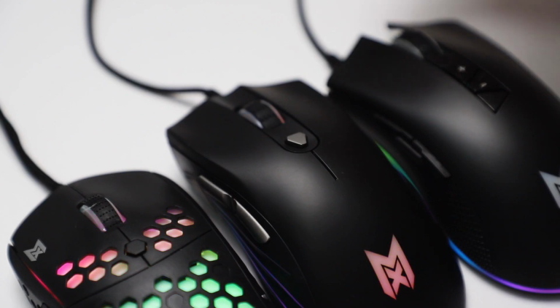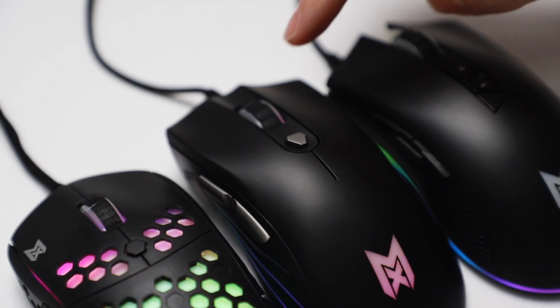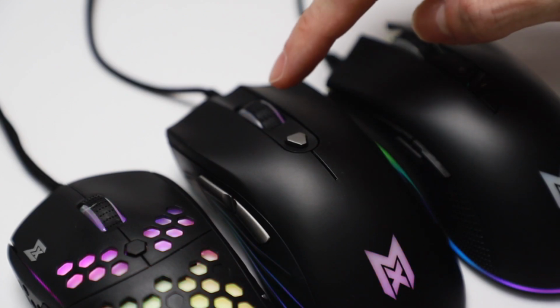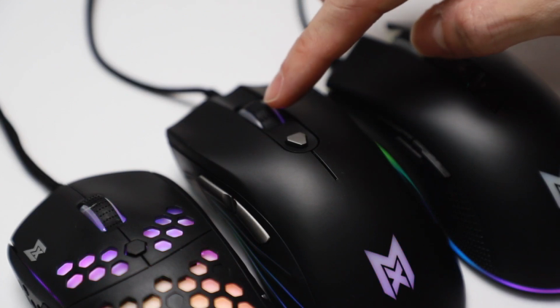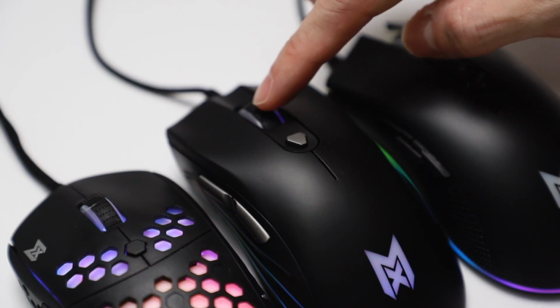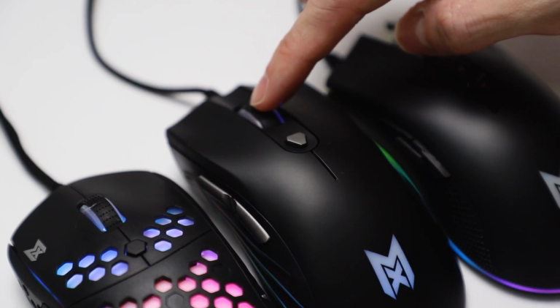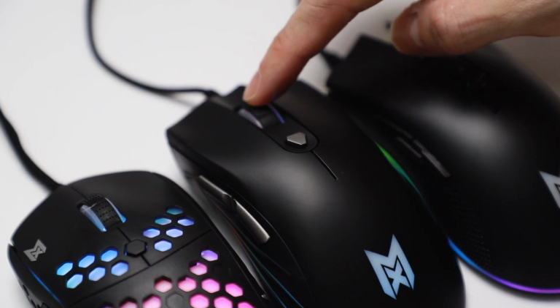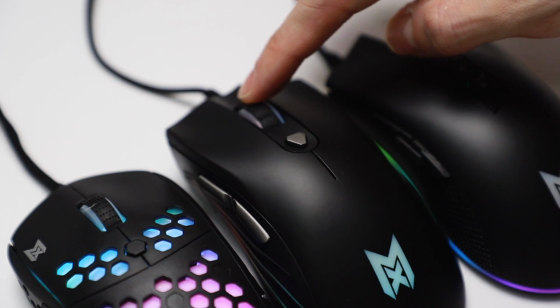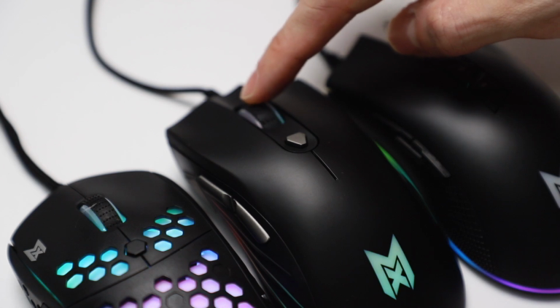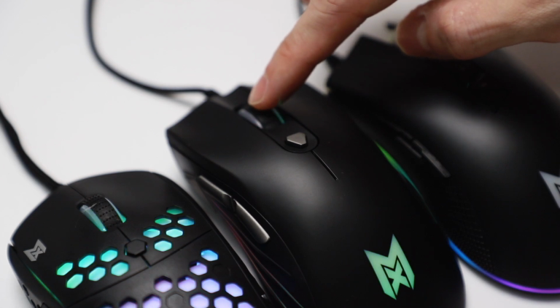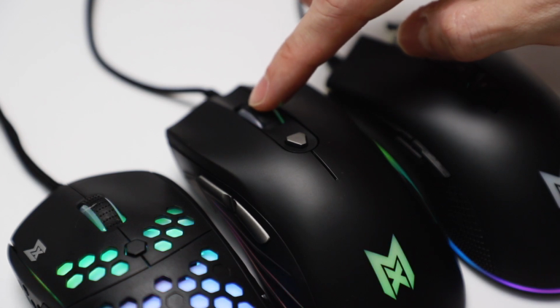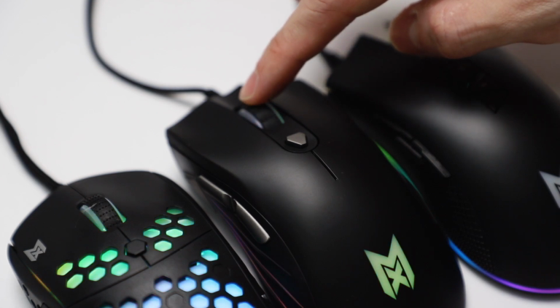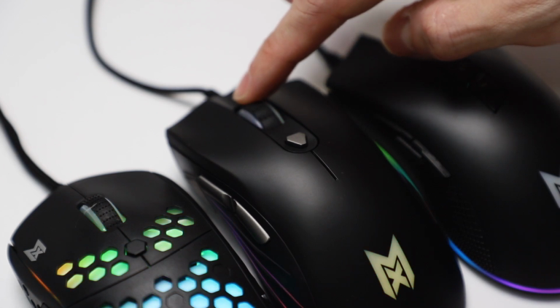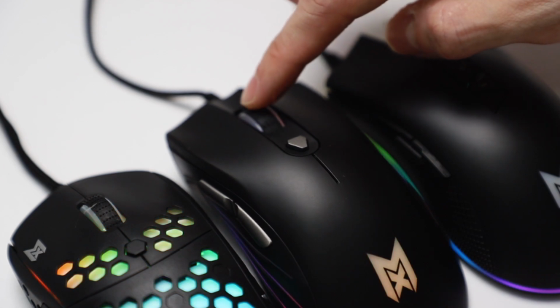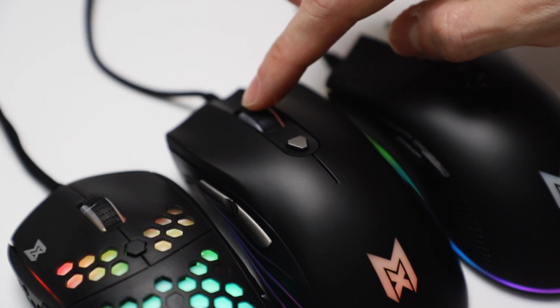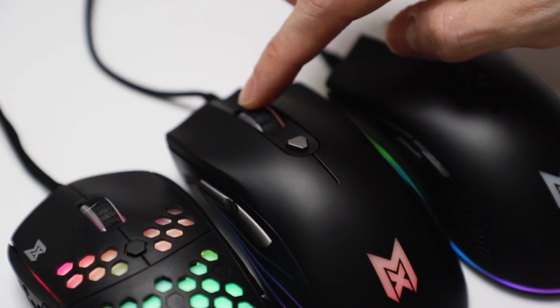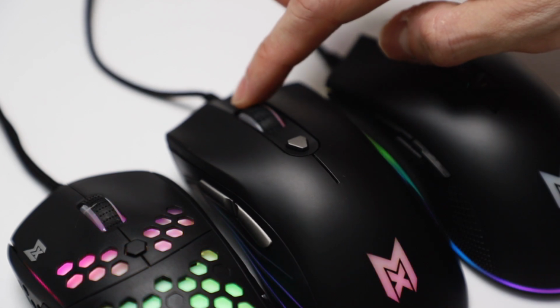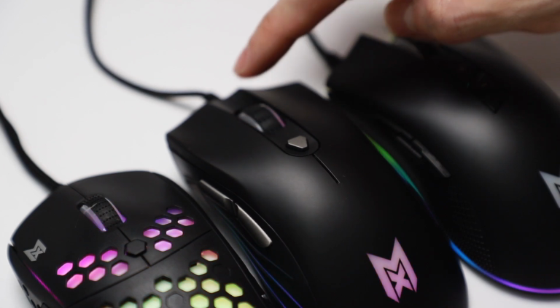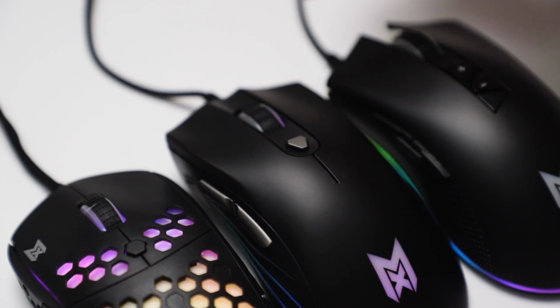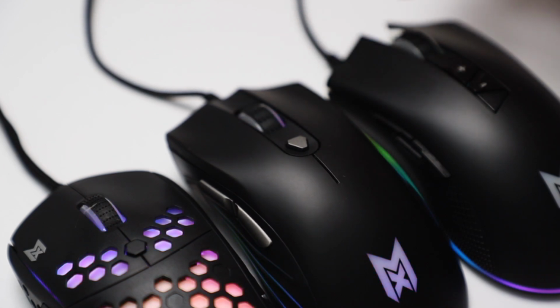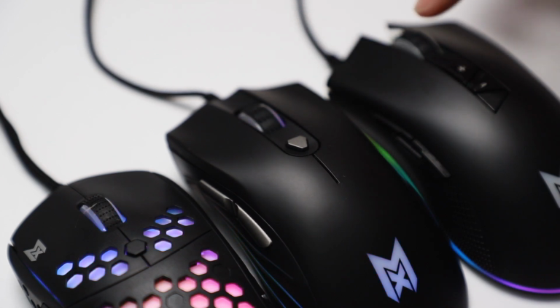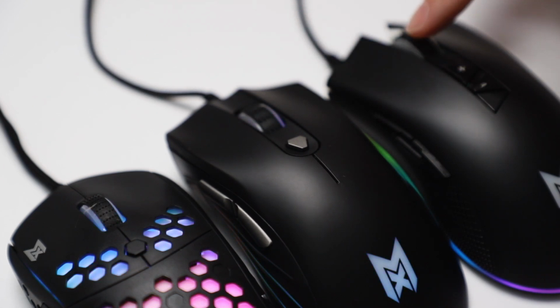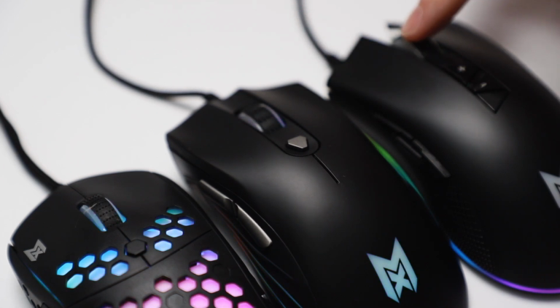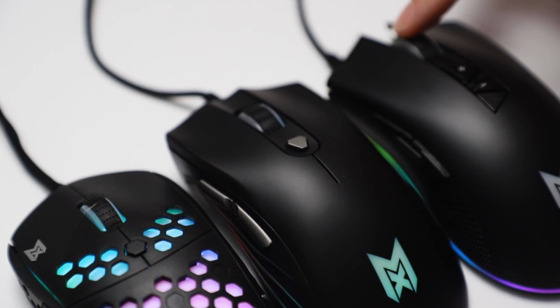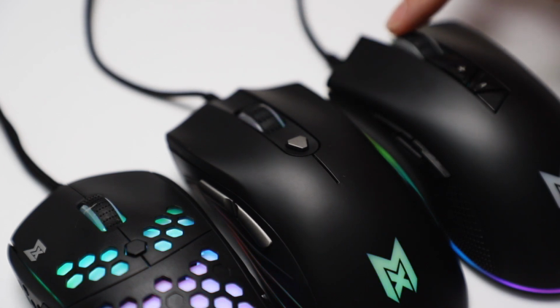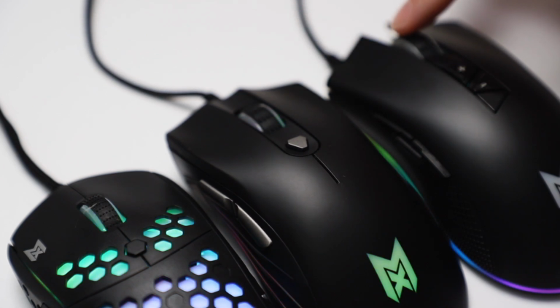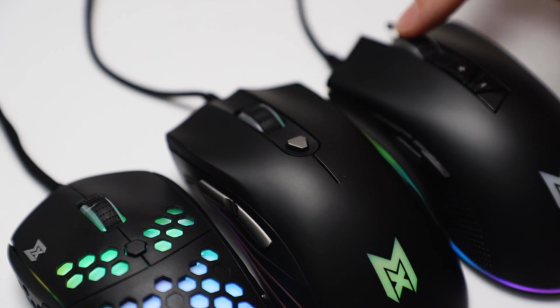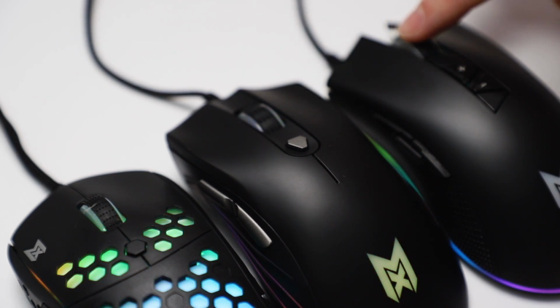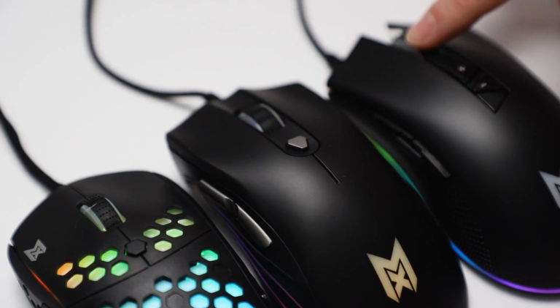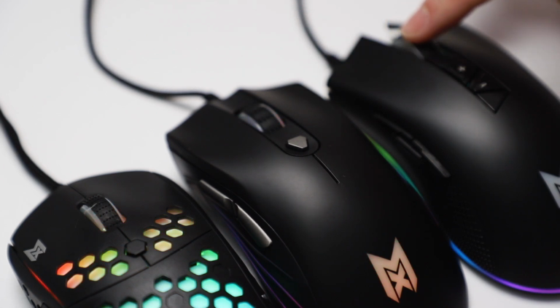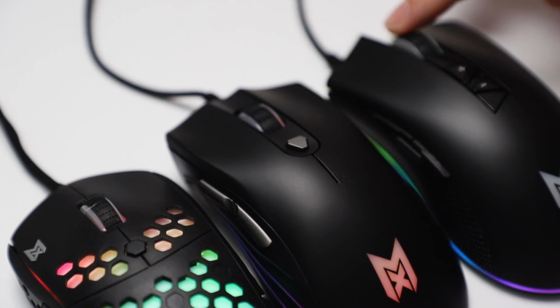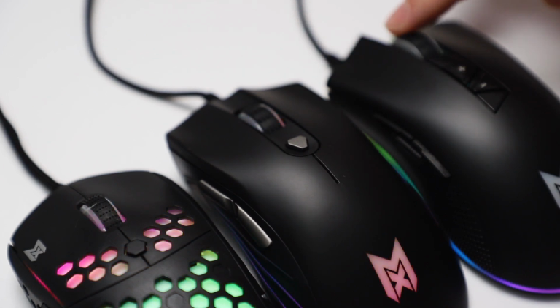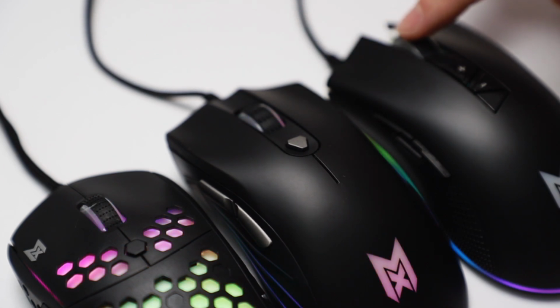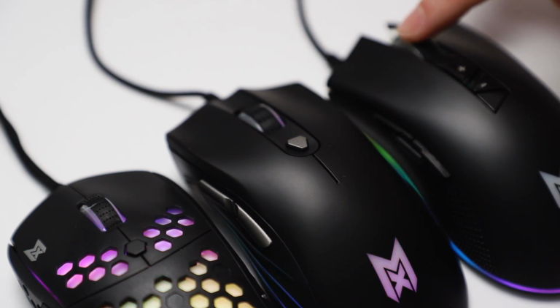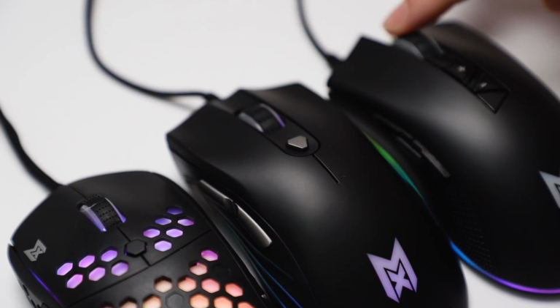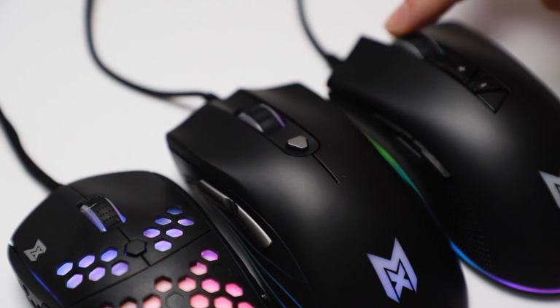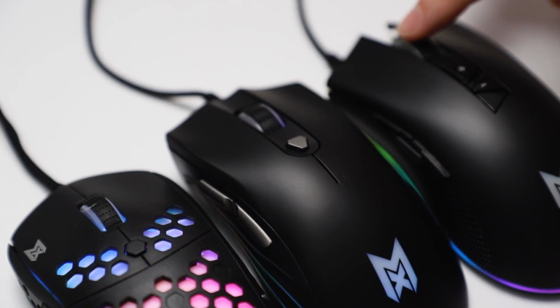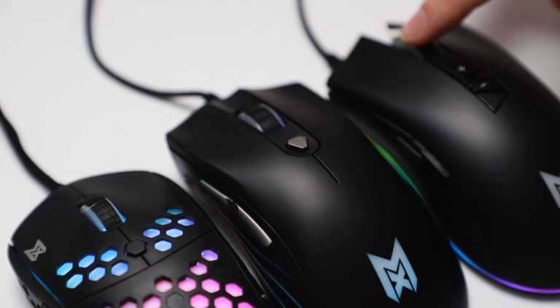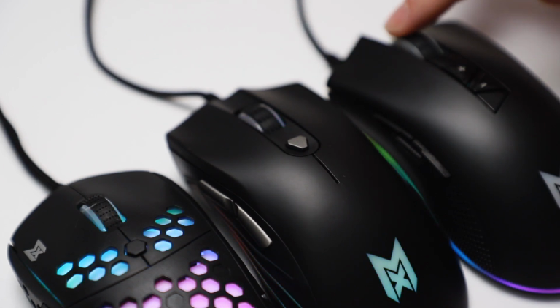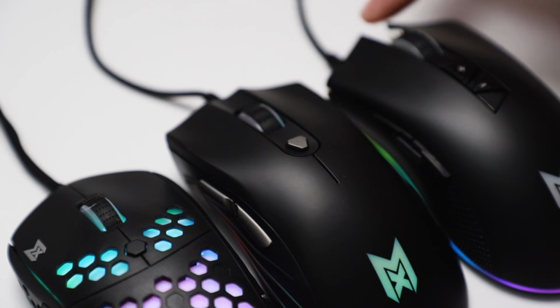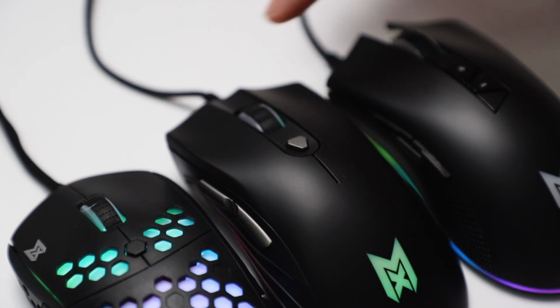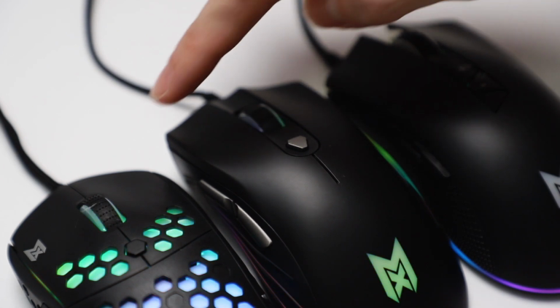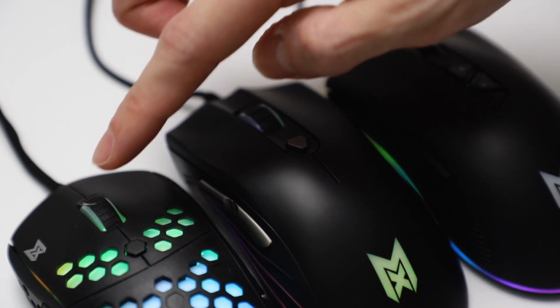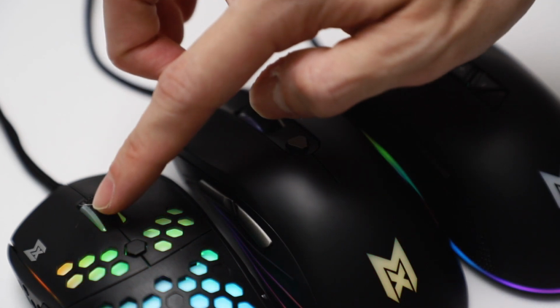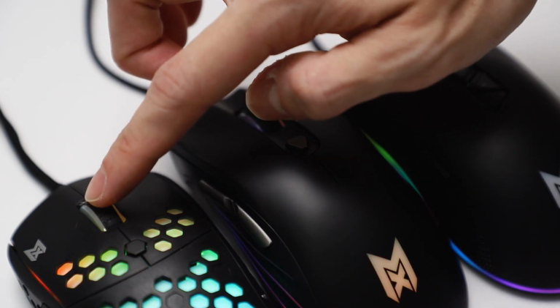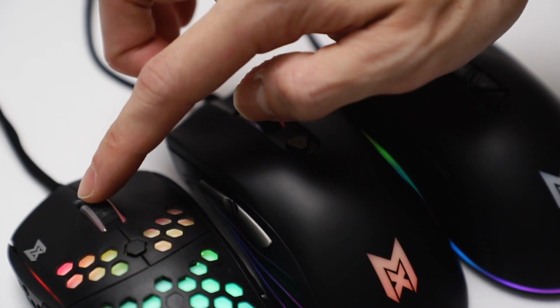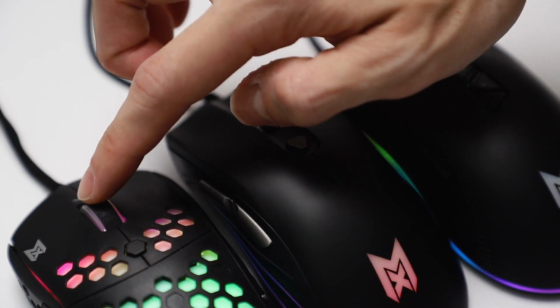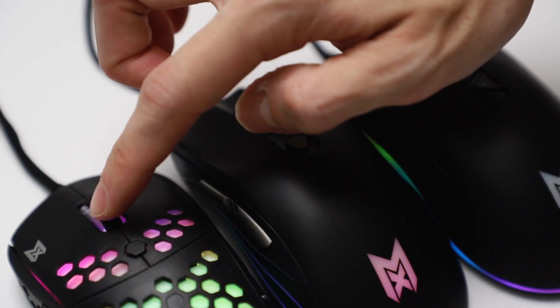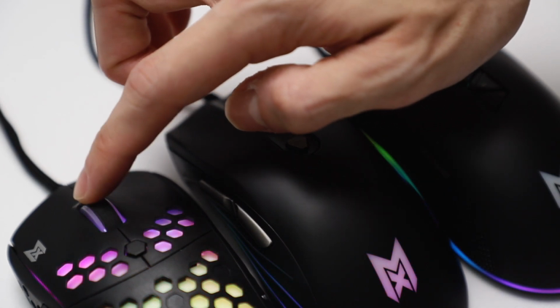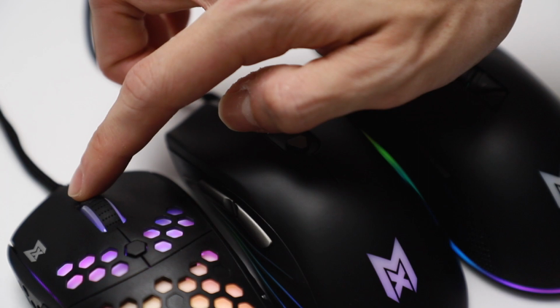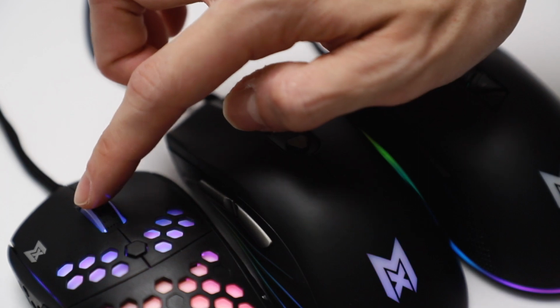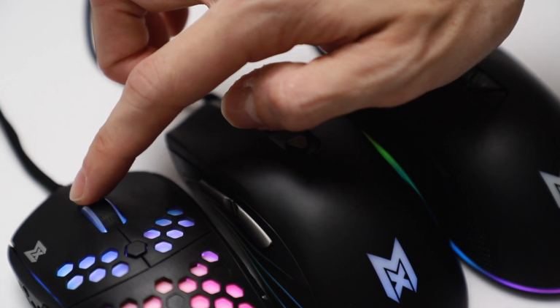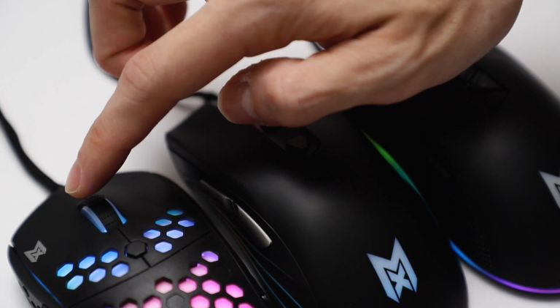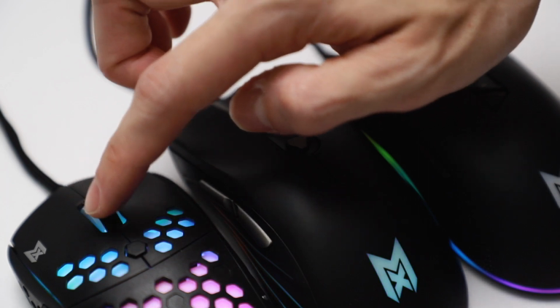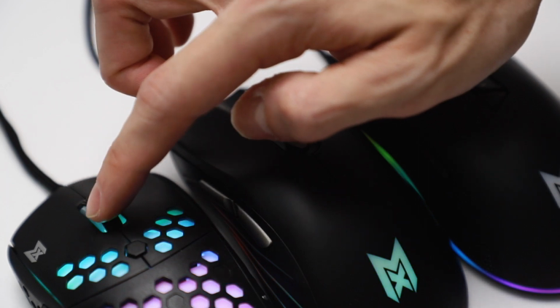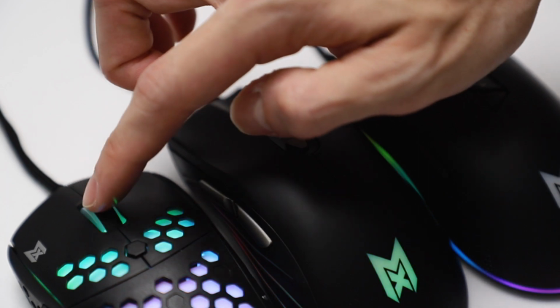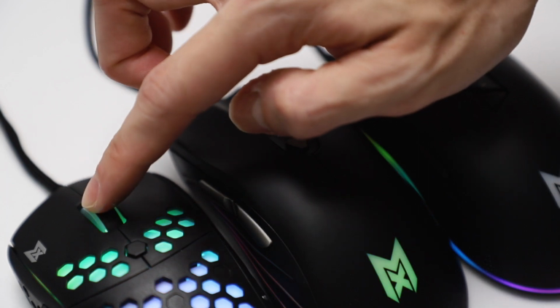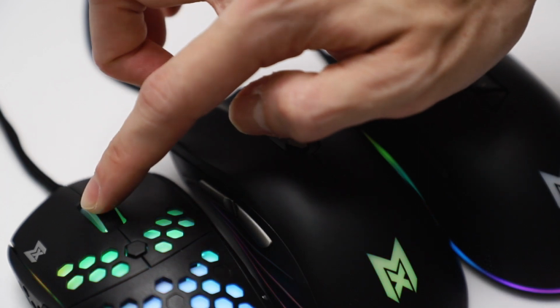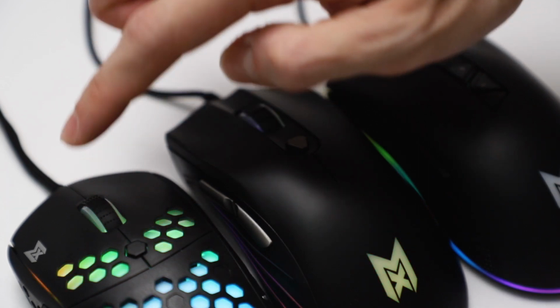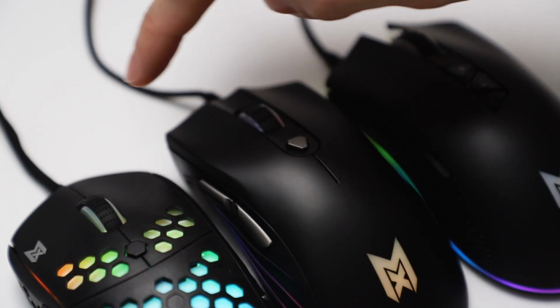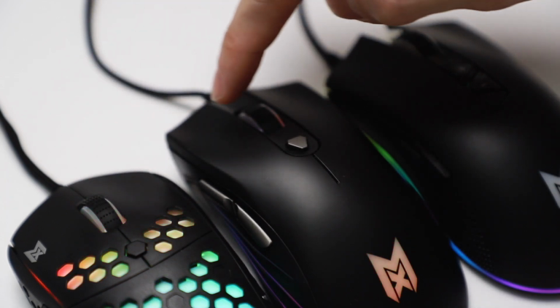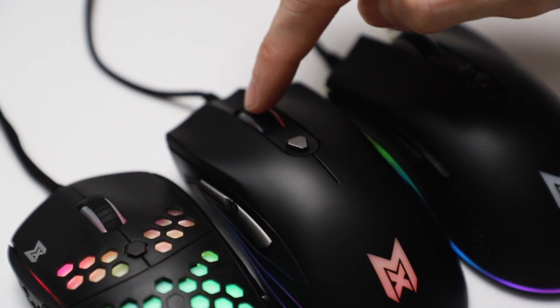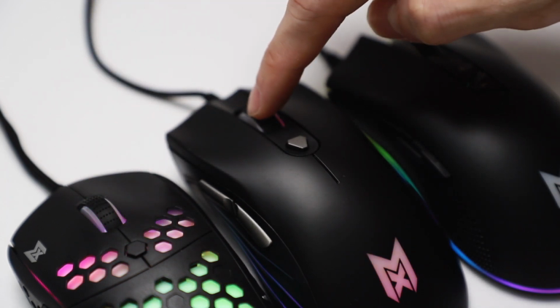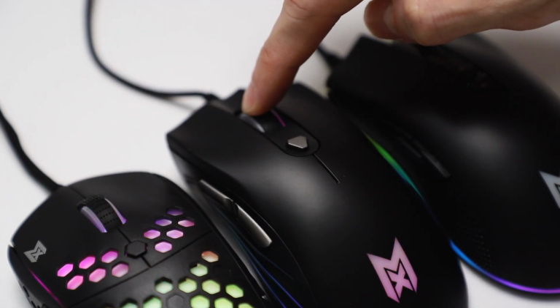They all have a very smooth clickable scroll wheel, so that's a welcome function, as some mouse scroll wheels are just horrendous to use.